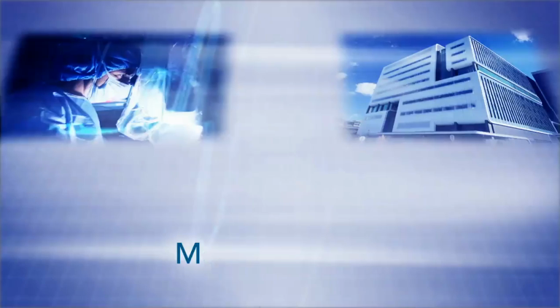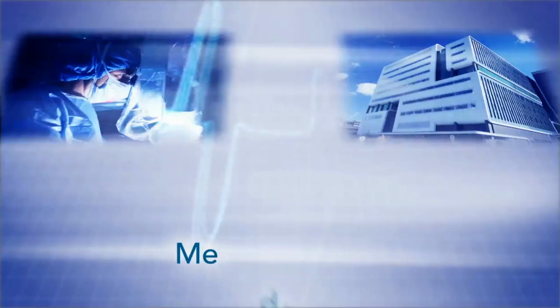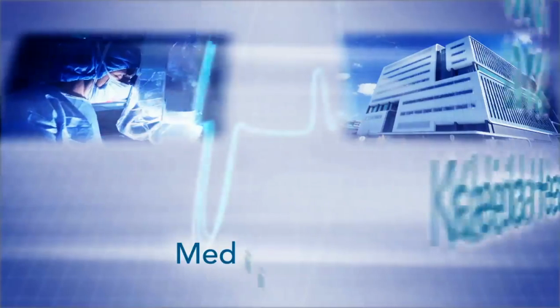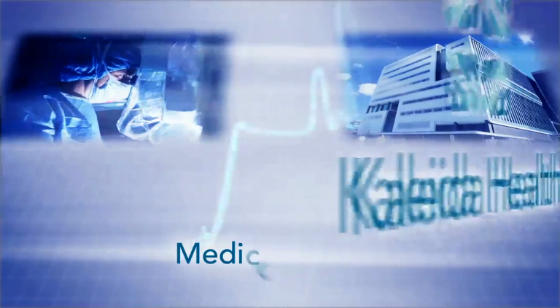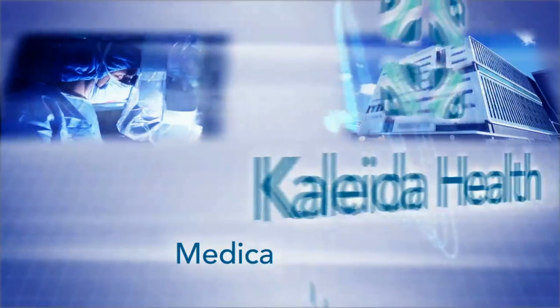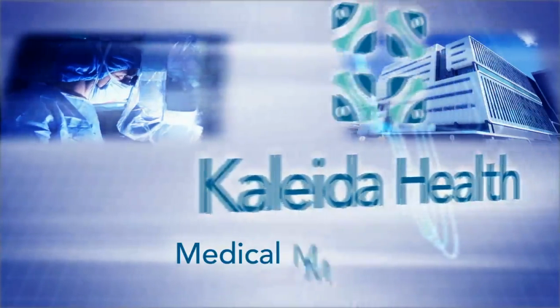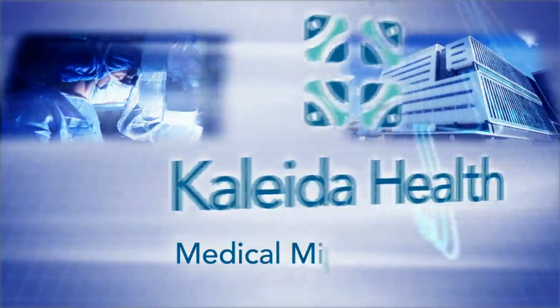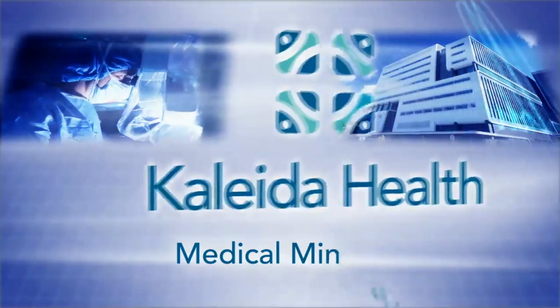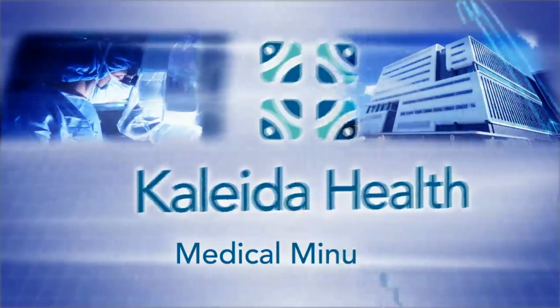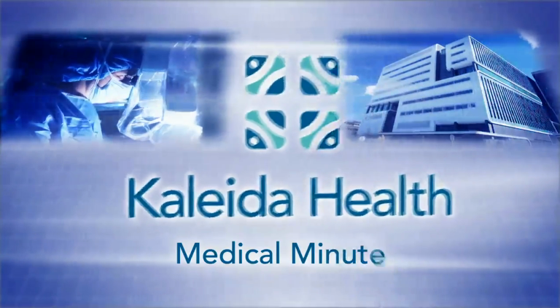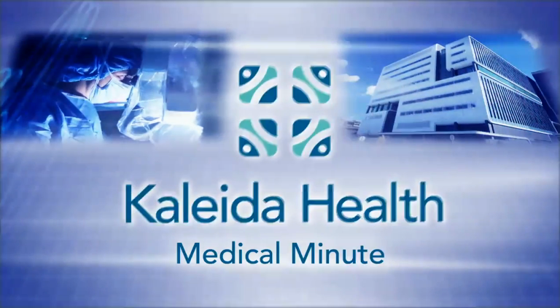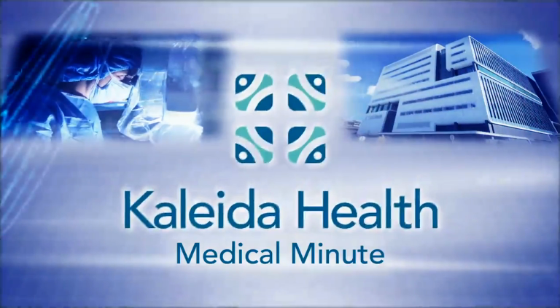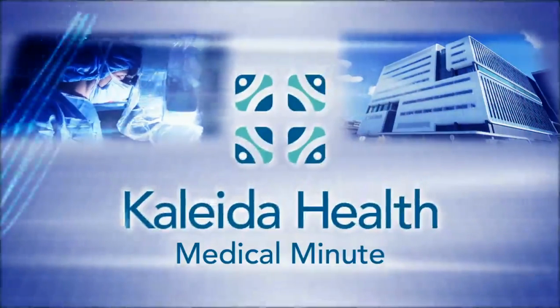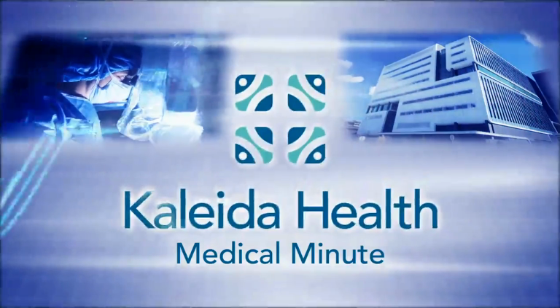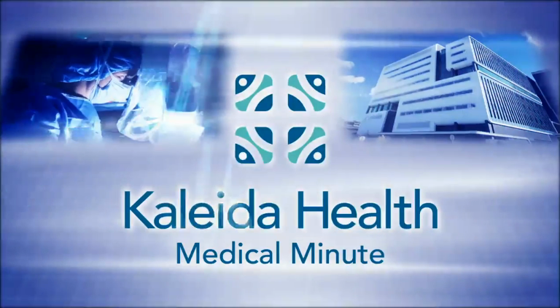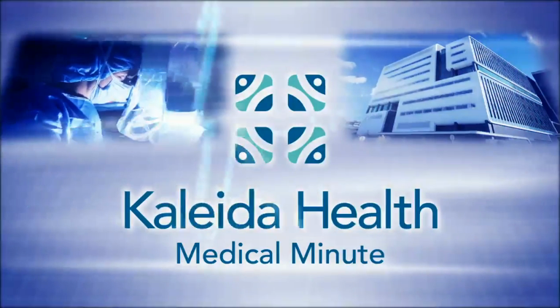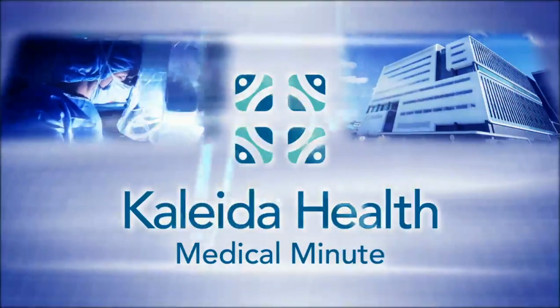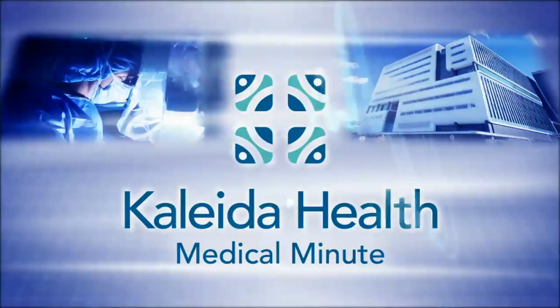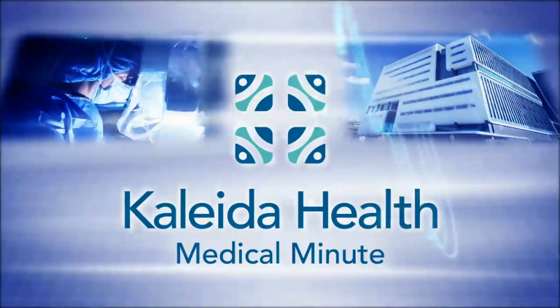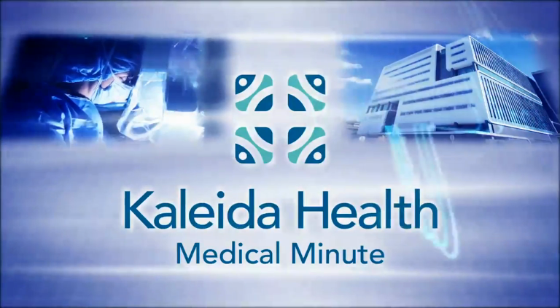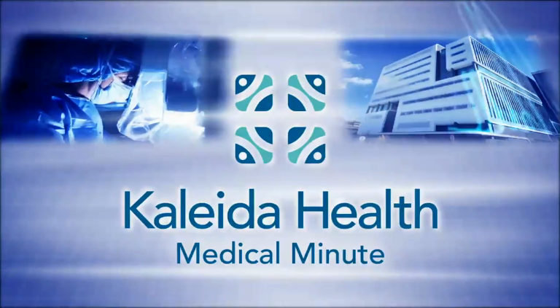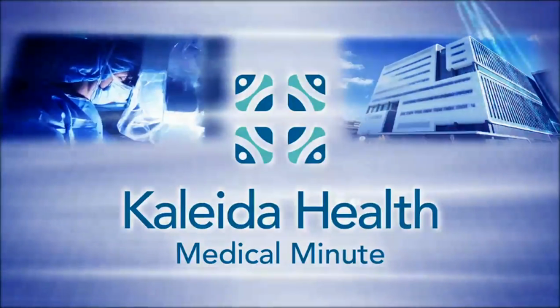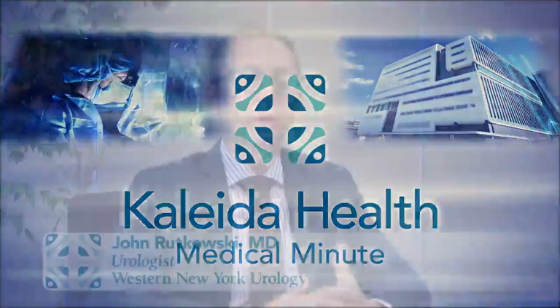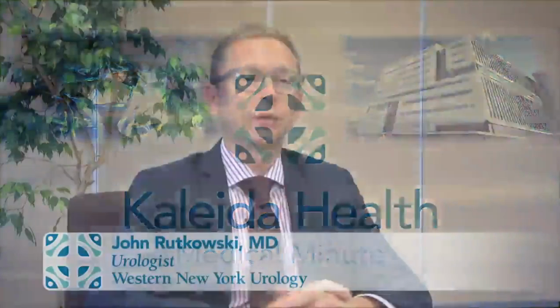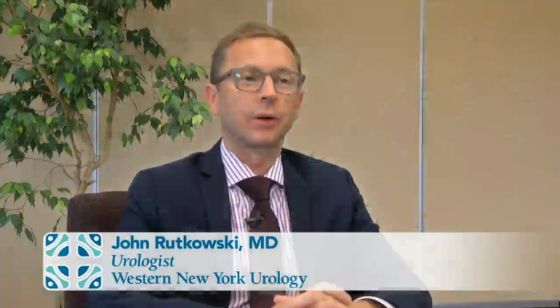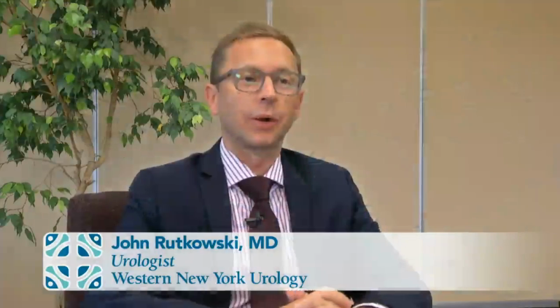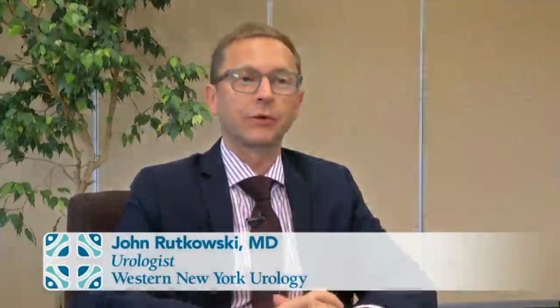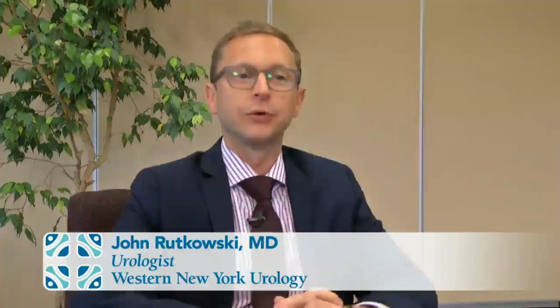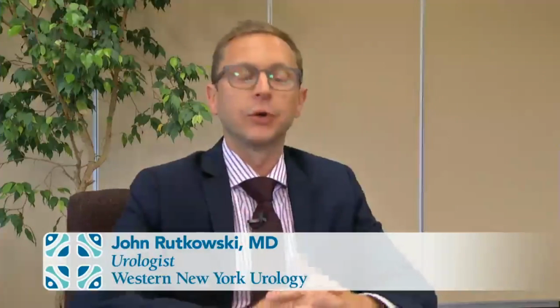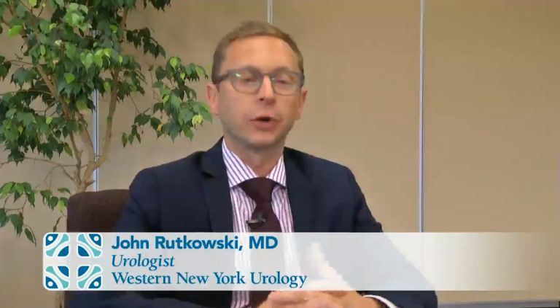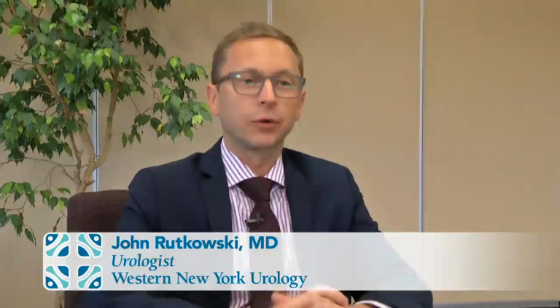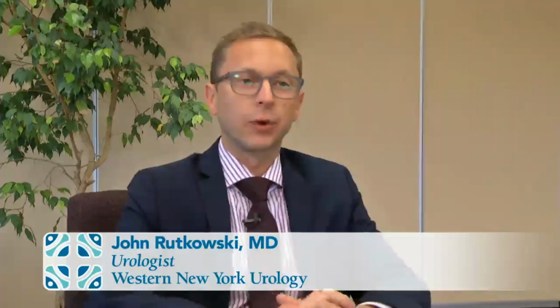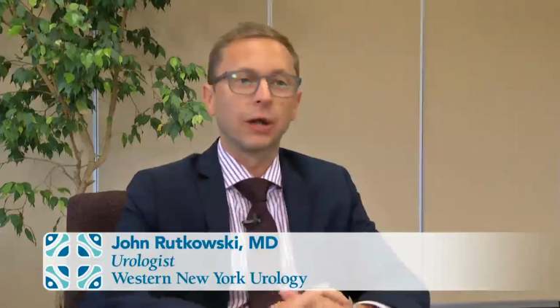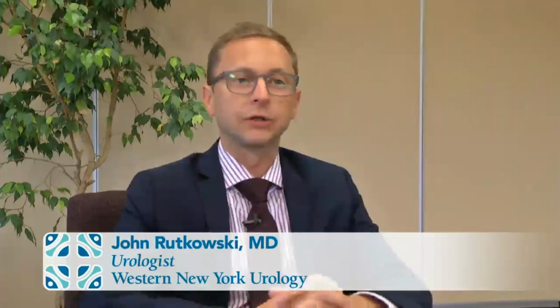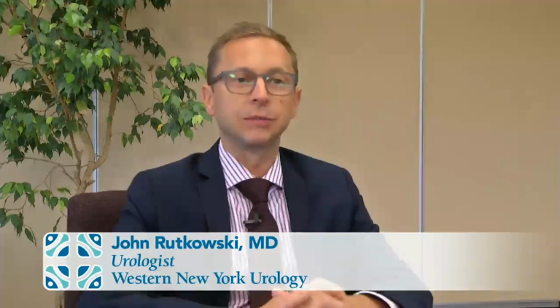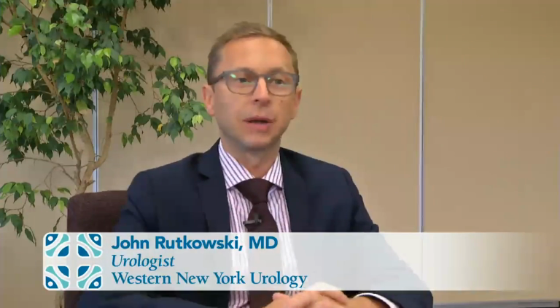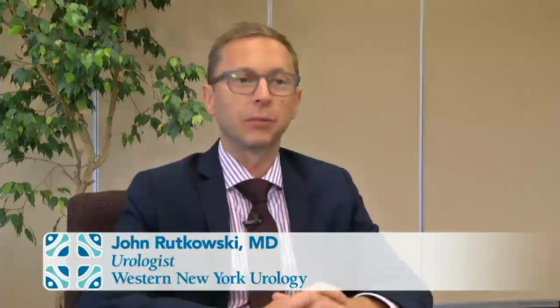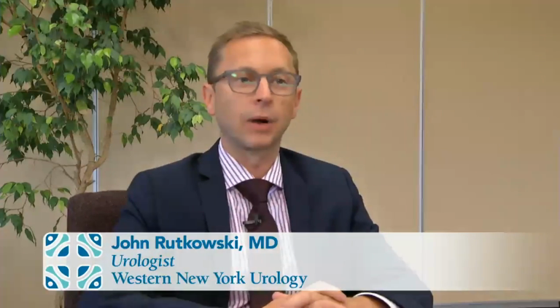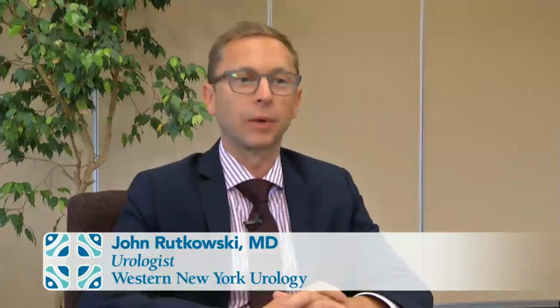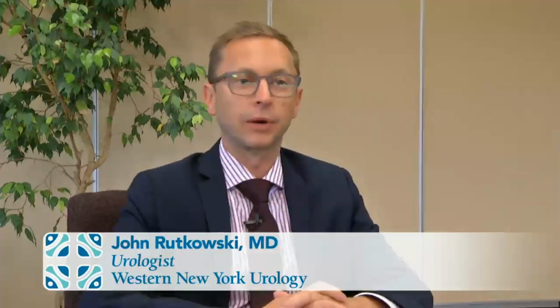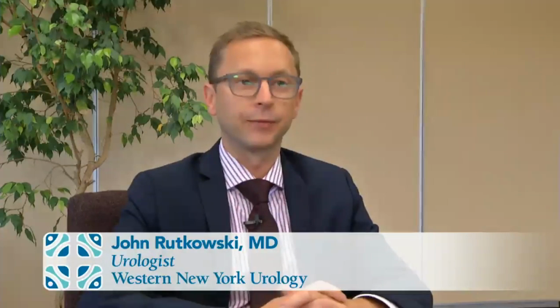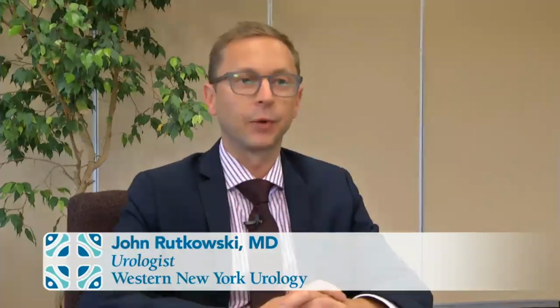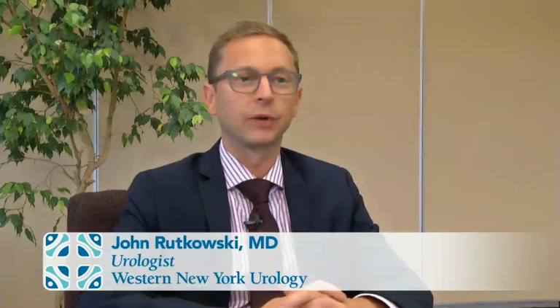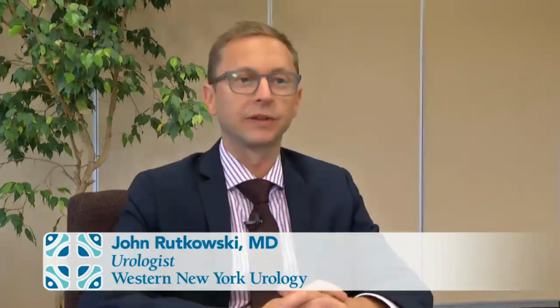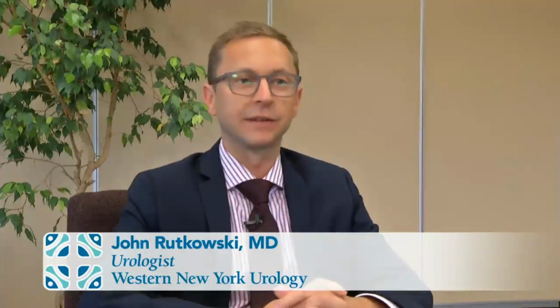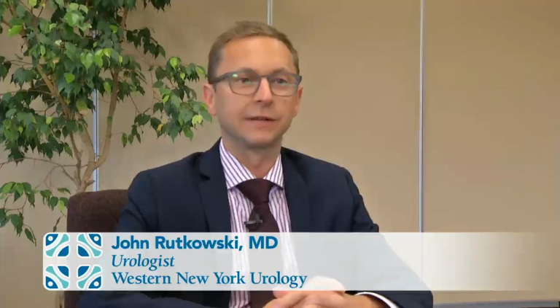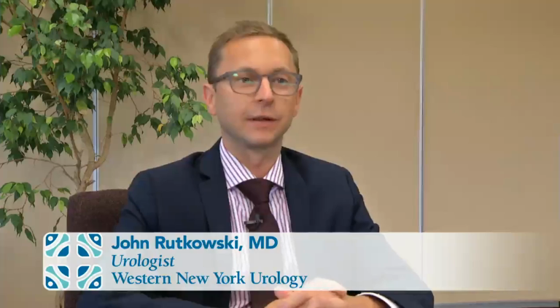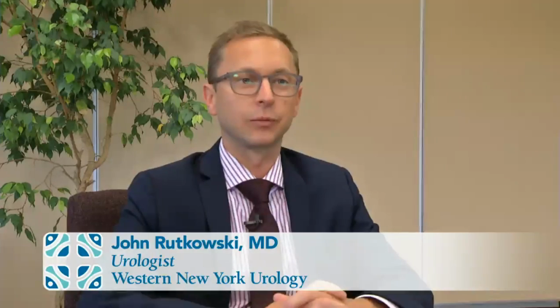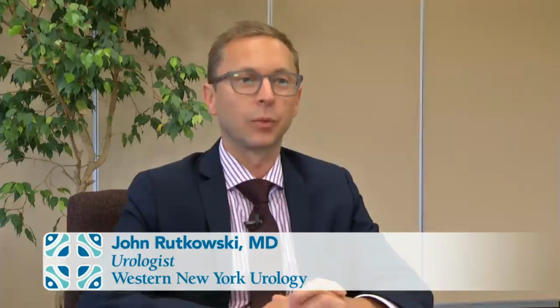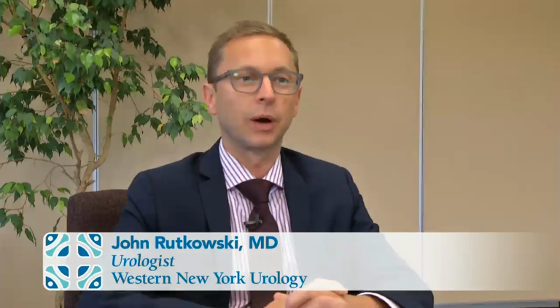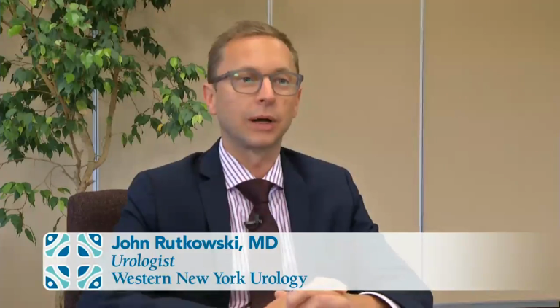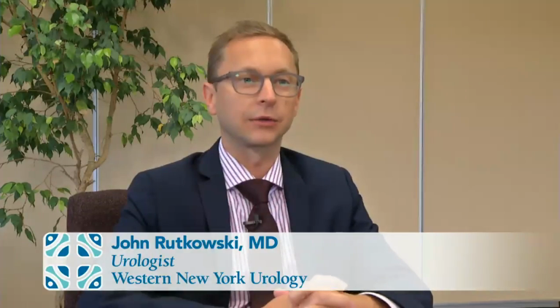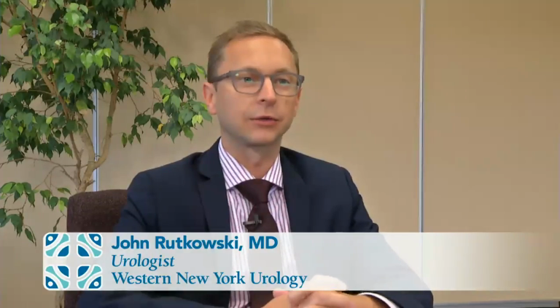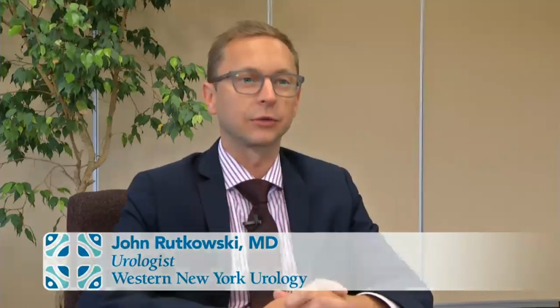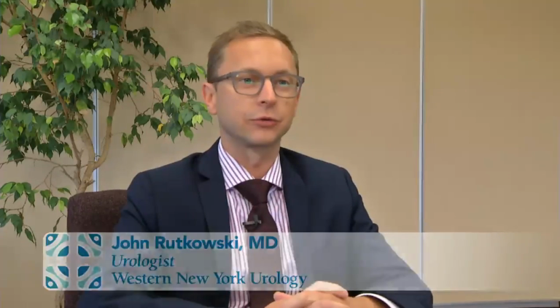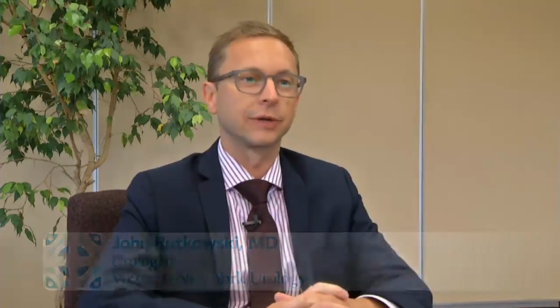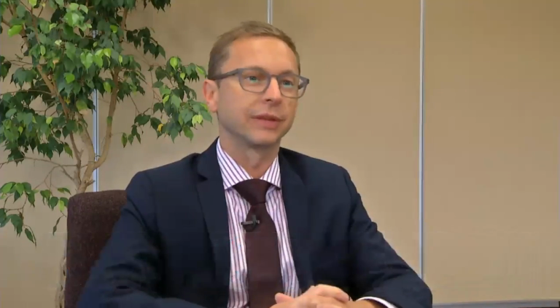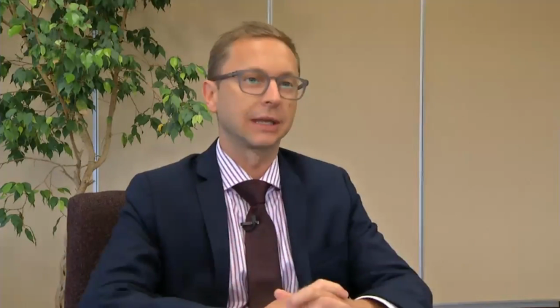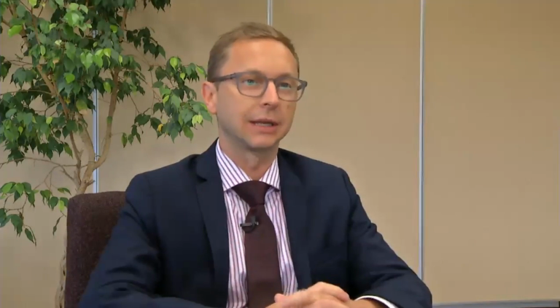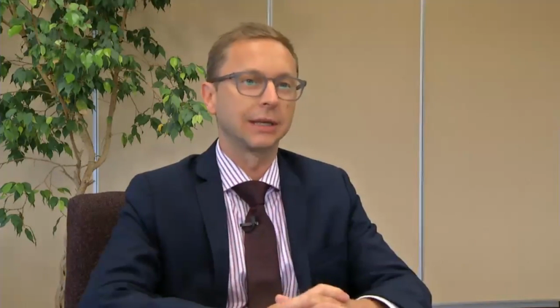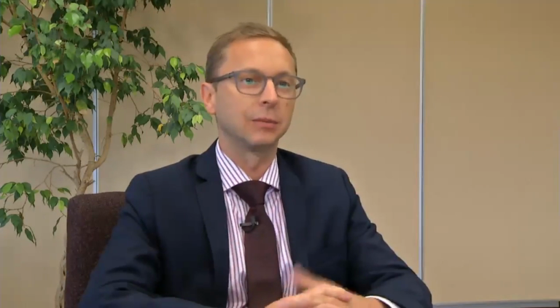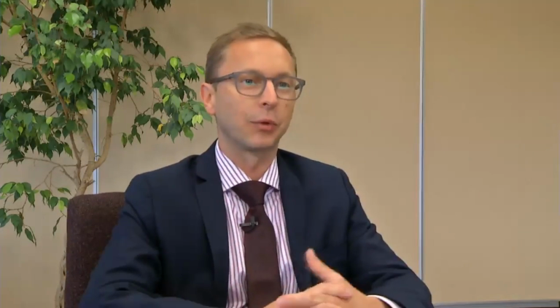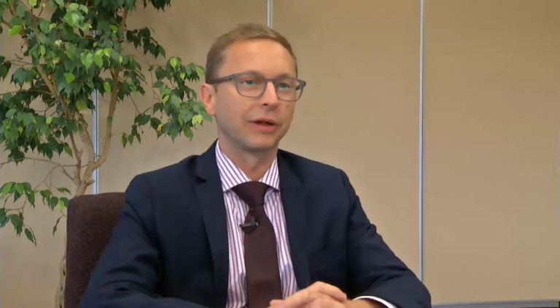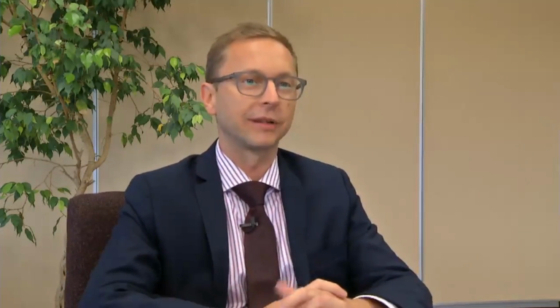Spend a medical minute with Kaleida Health. Here at Western New York Urology, my primary focus is robotic surgery of the kidney and prostate.